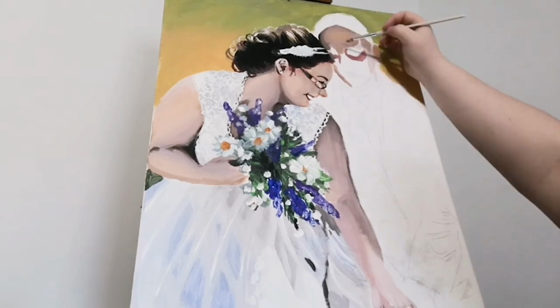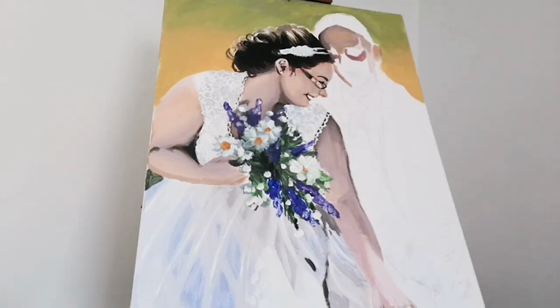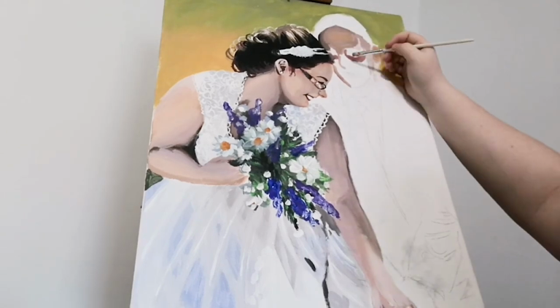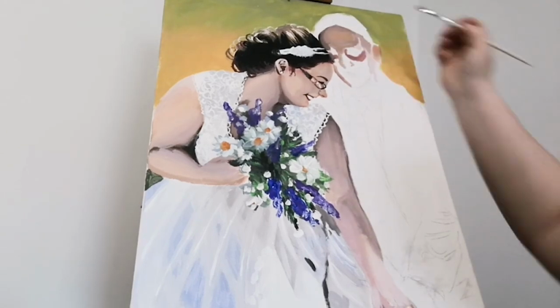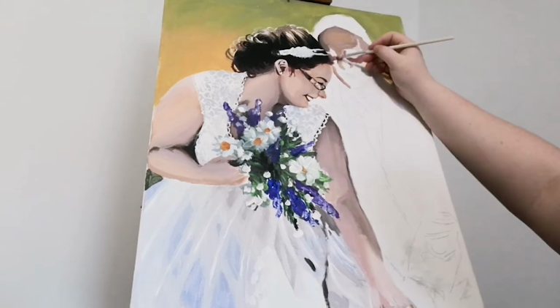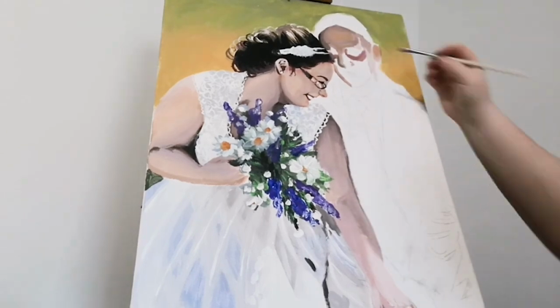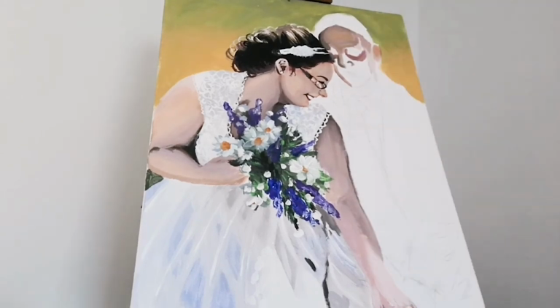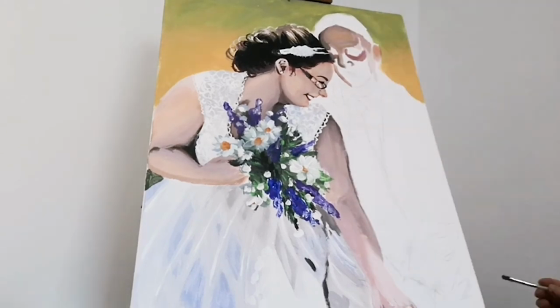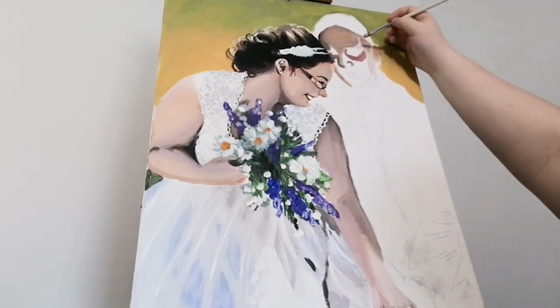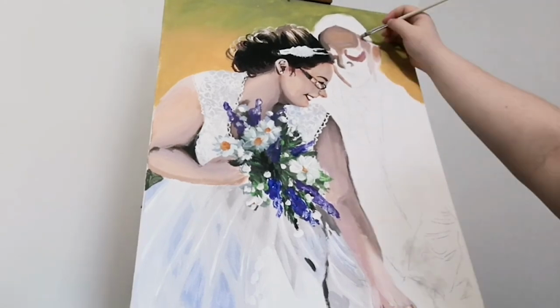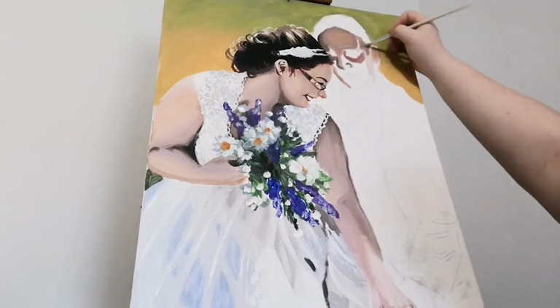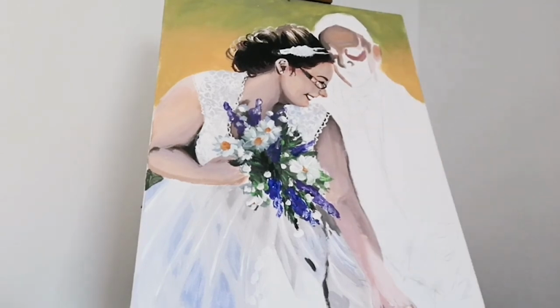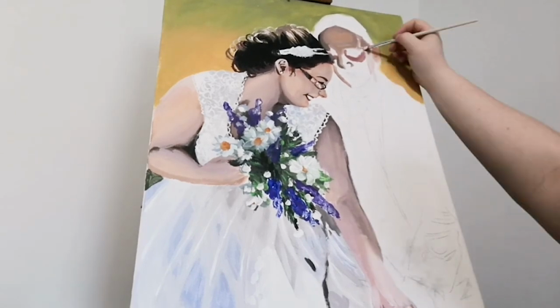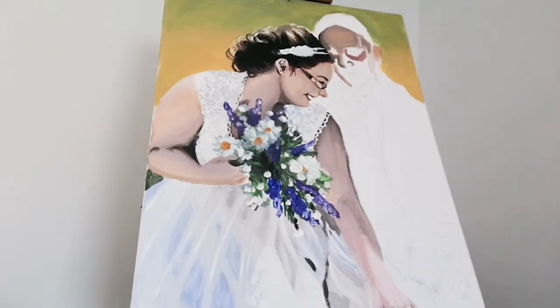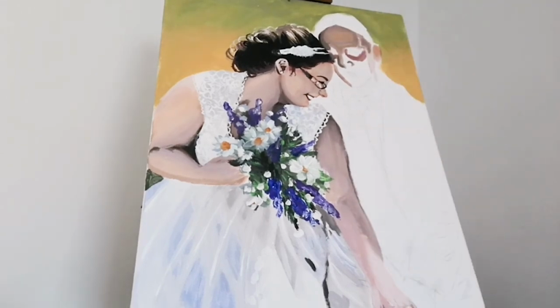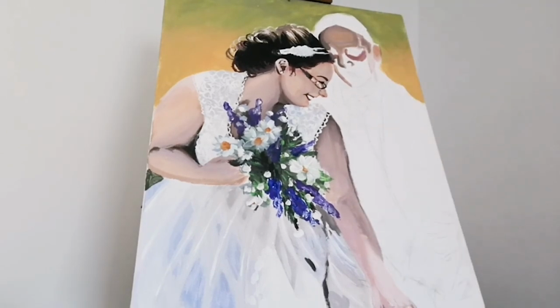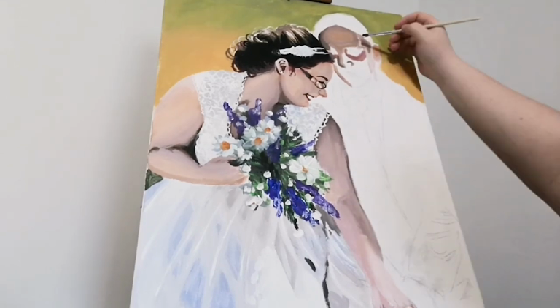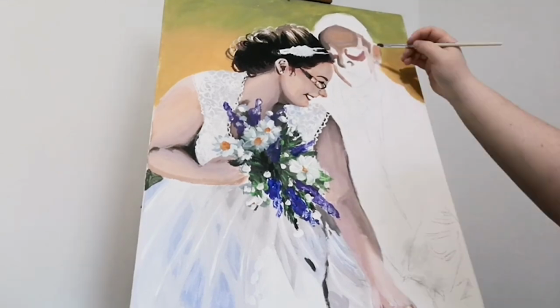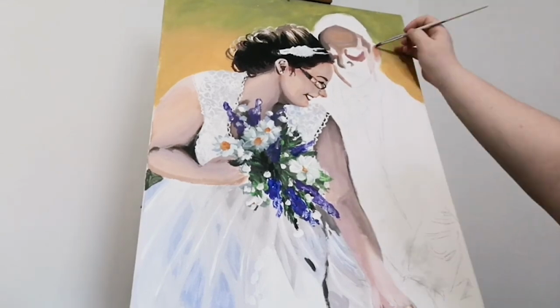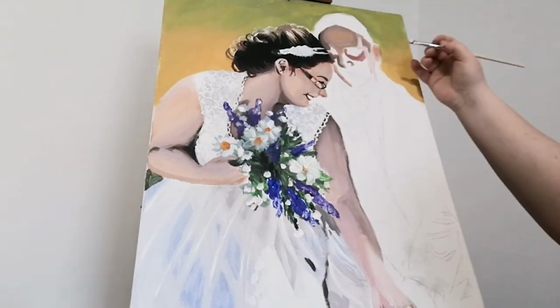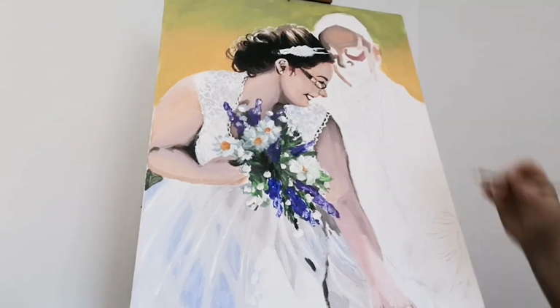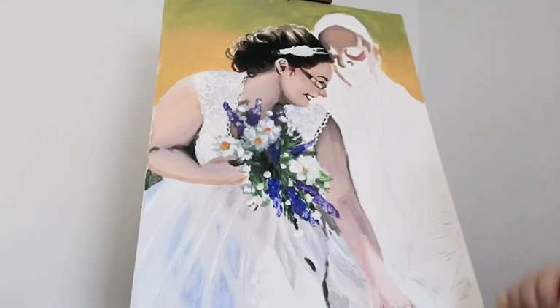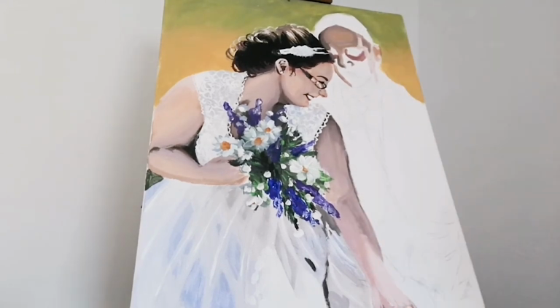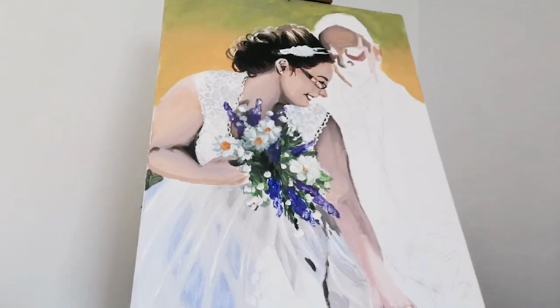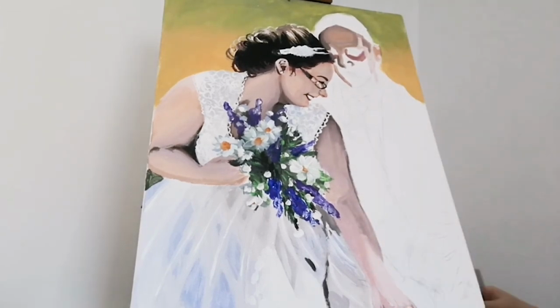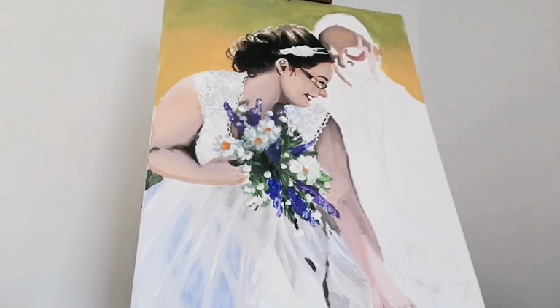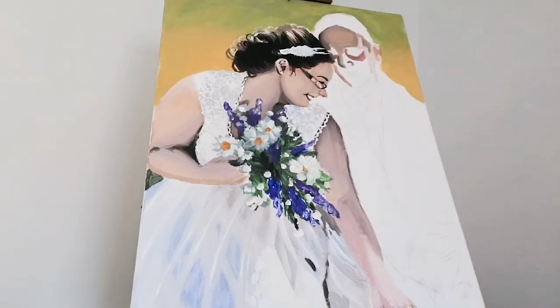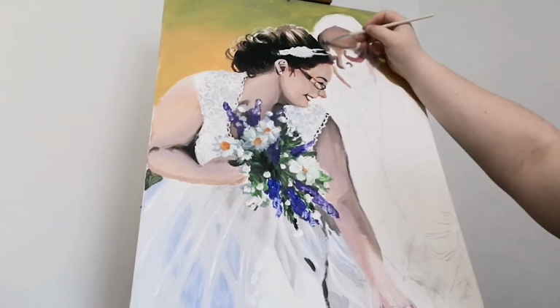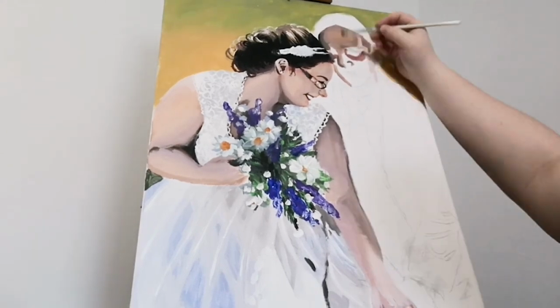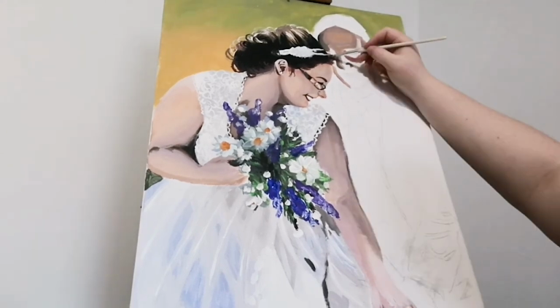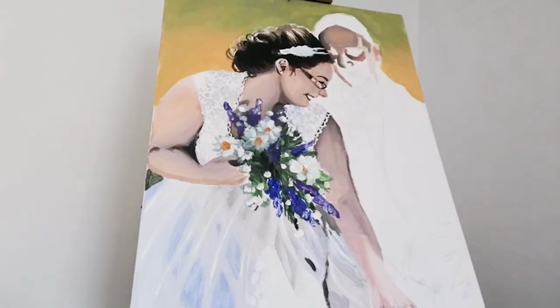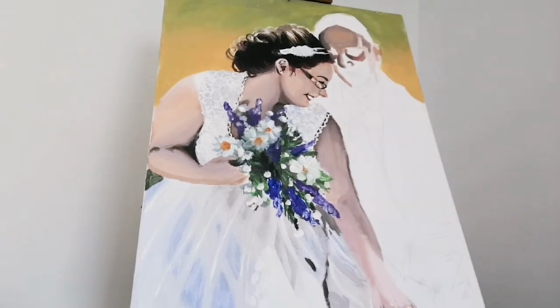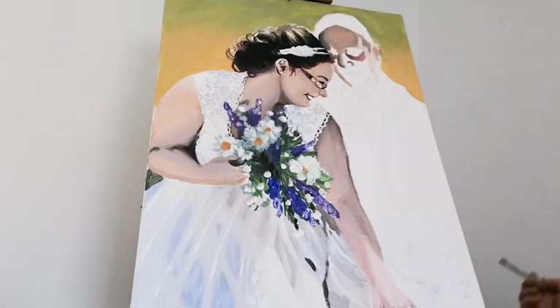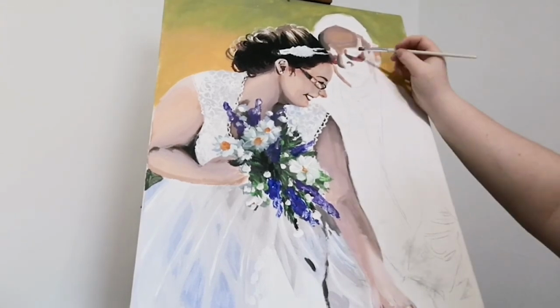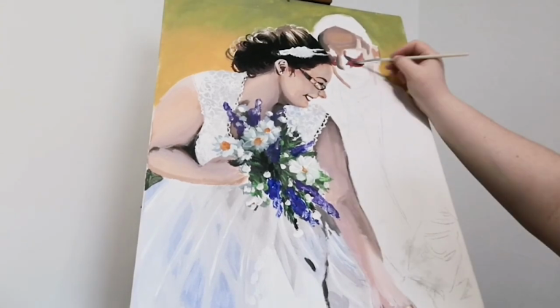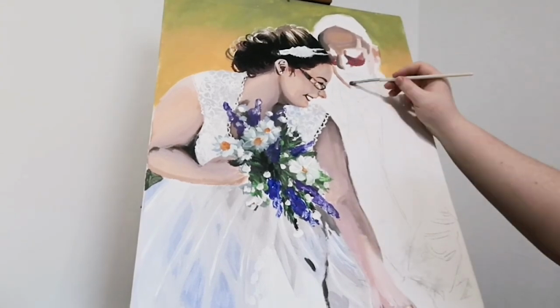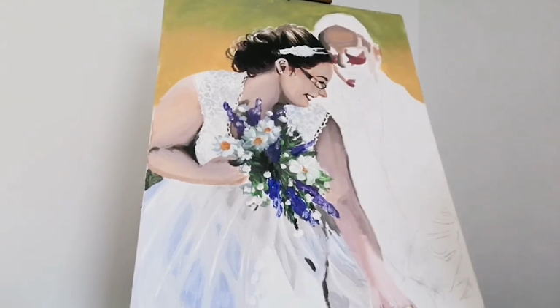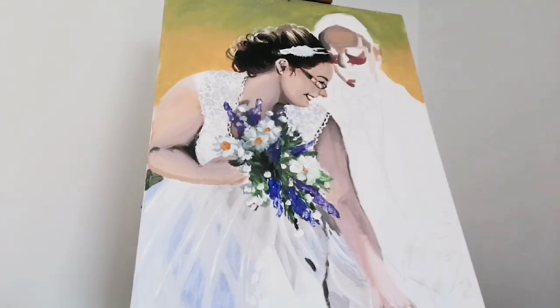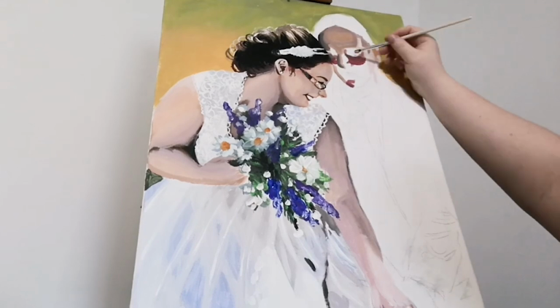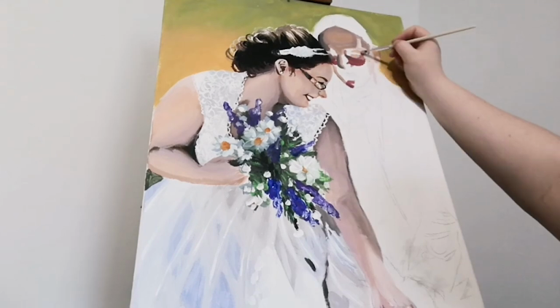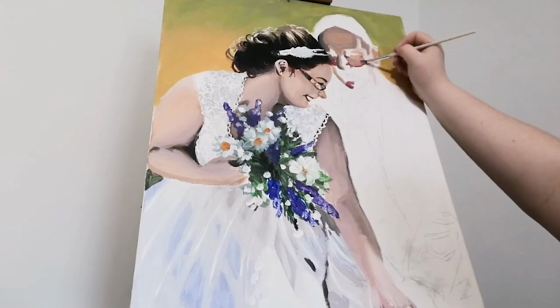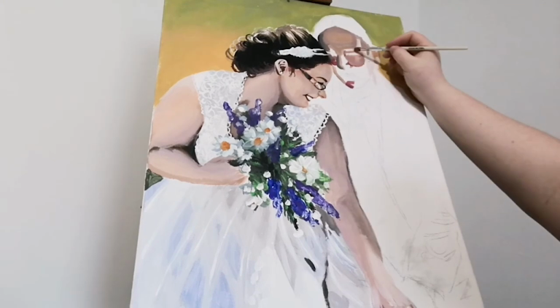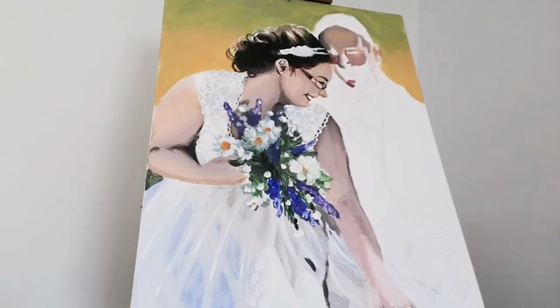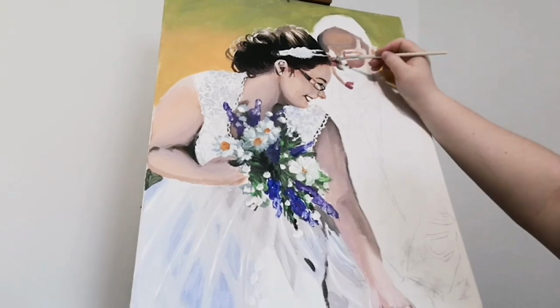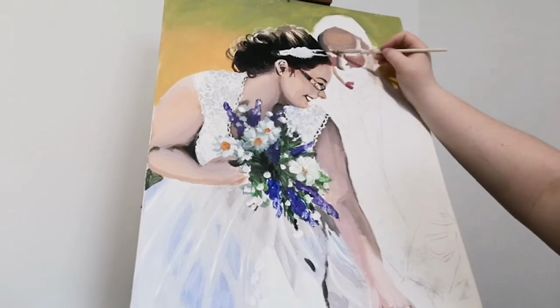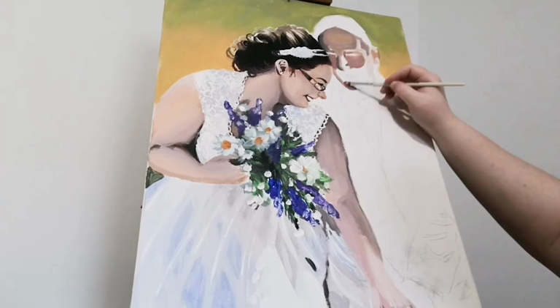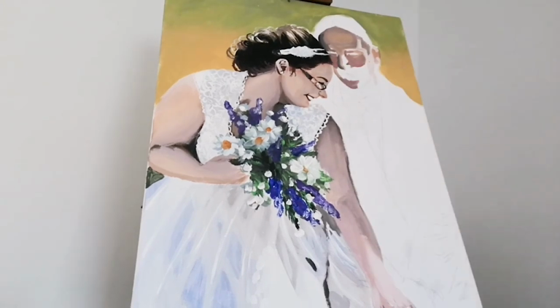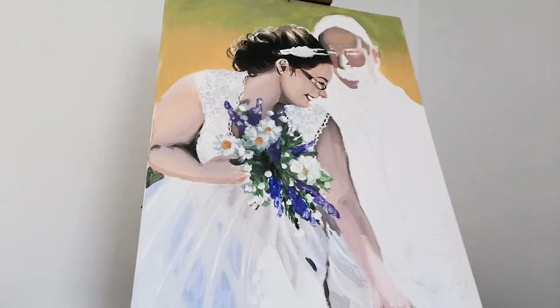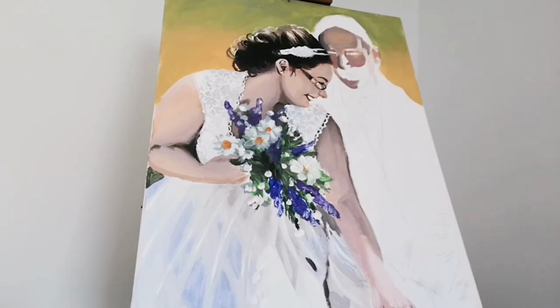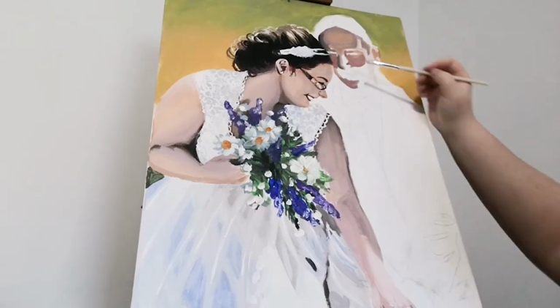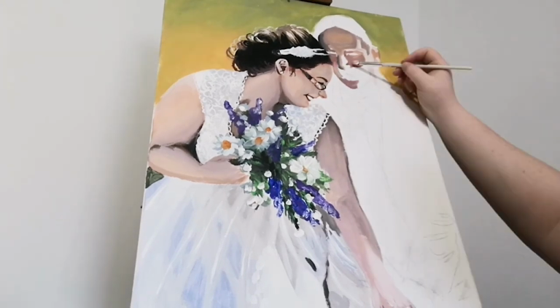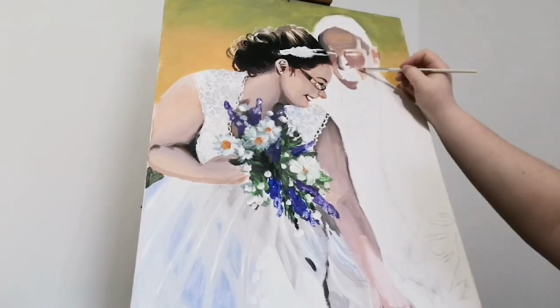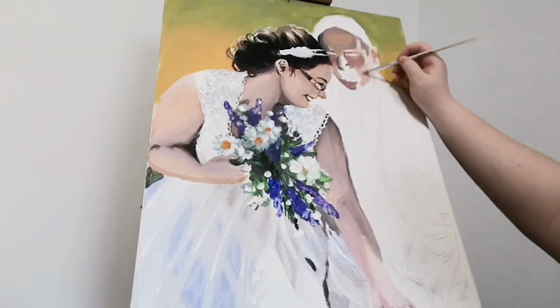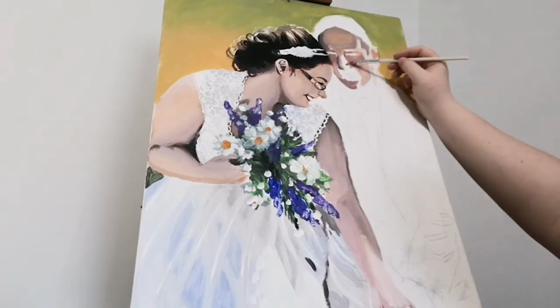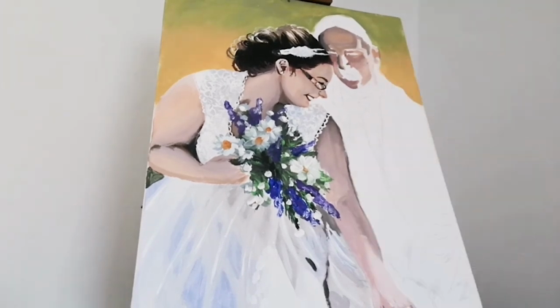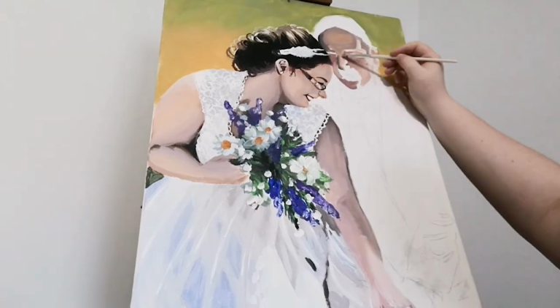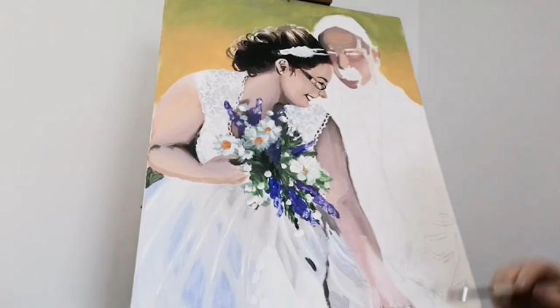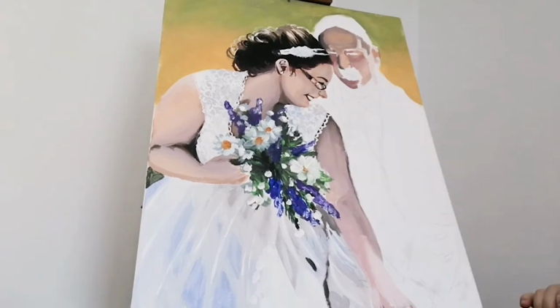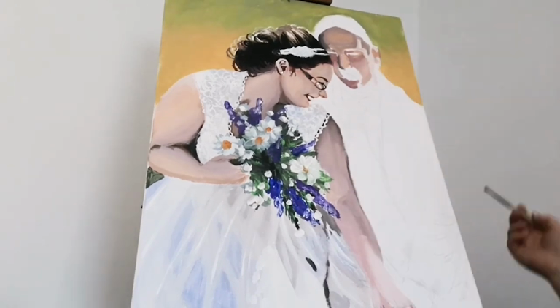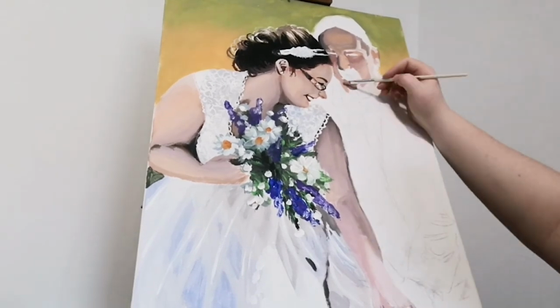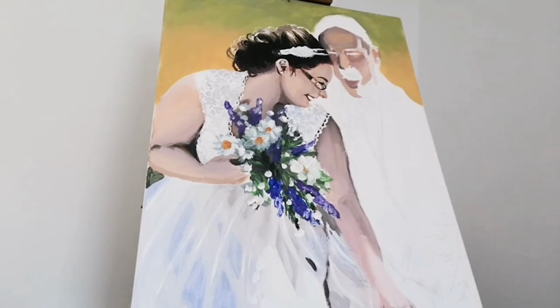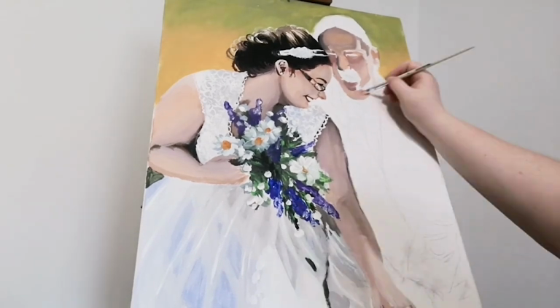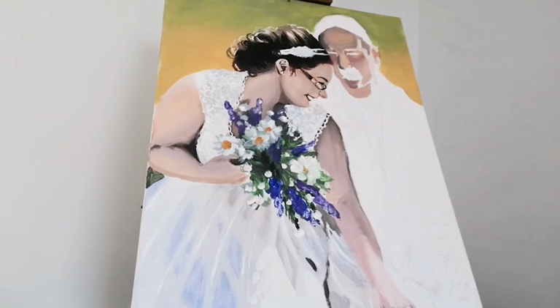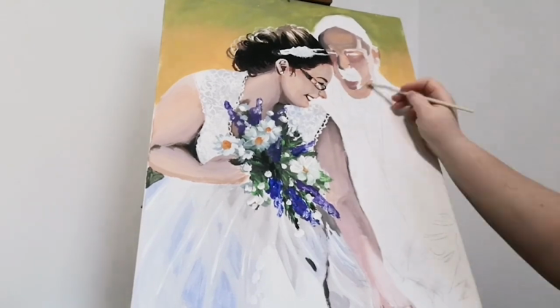I'm just trying to paint in the skin tone and also paint the different shapes that are seen in the original photograph.